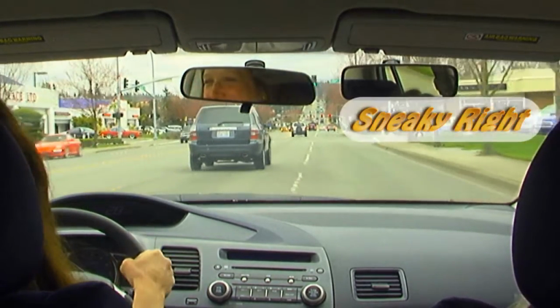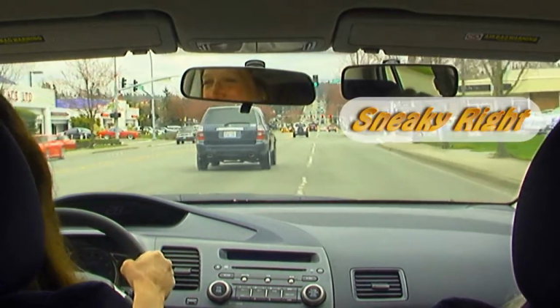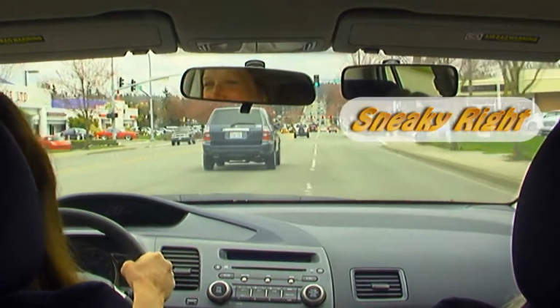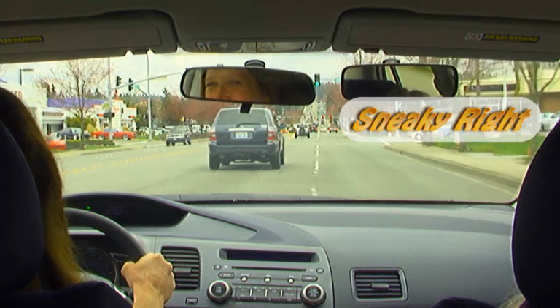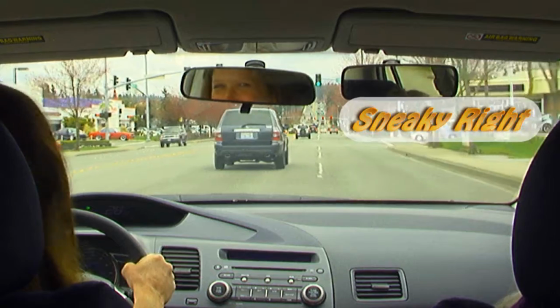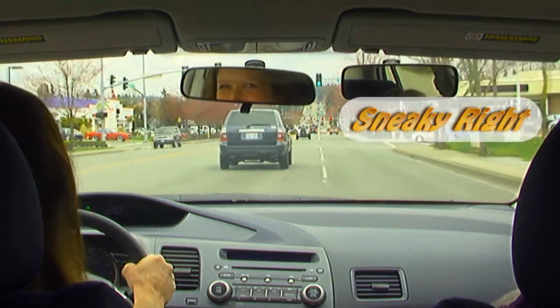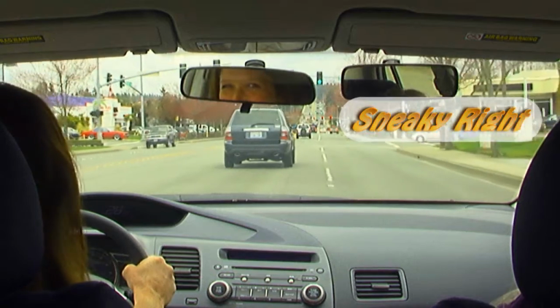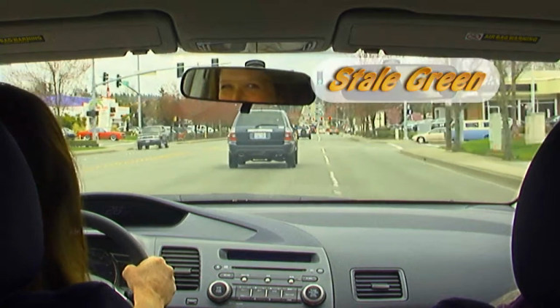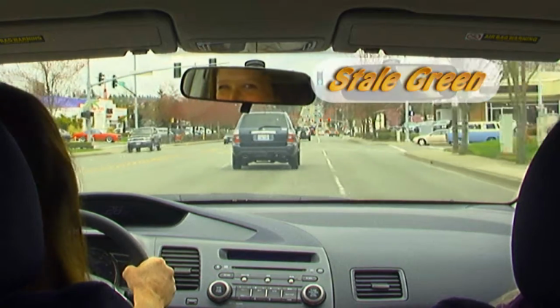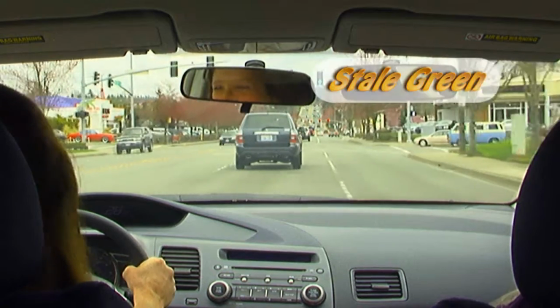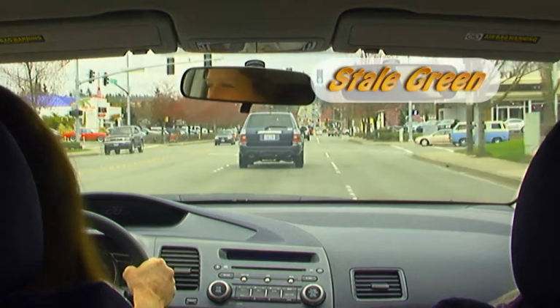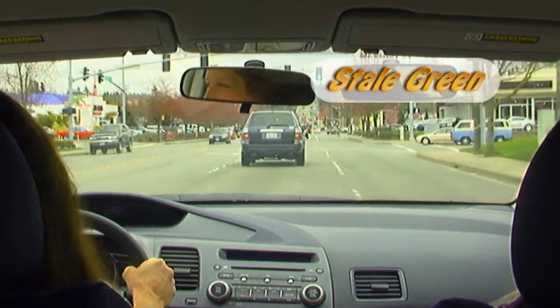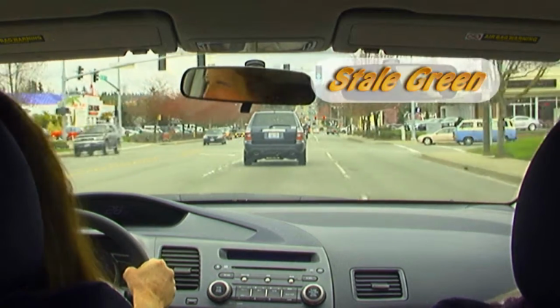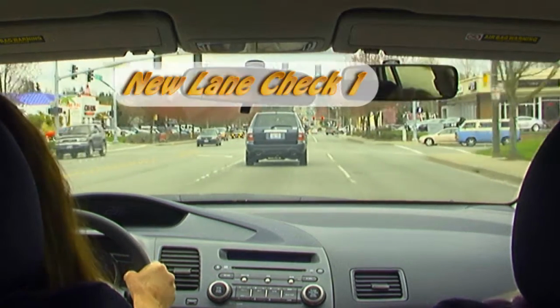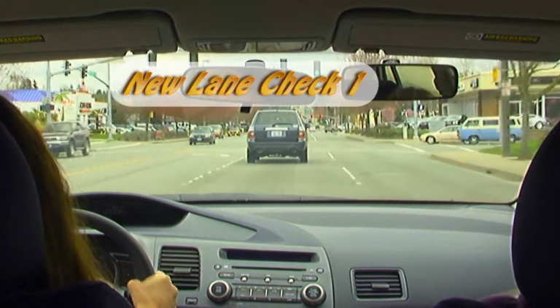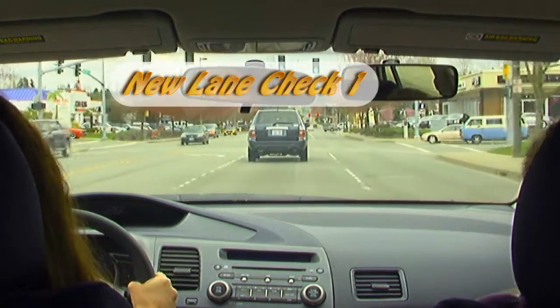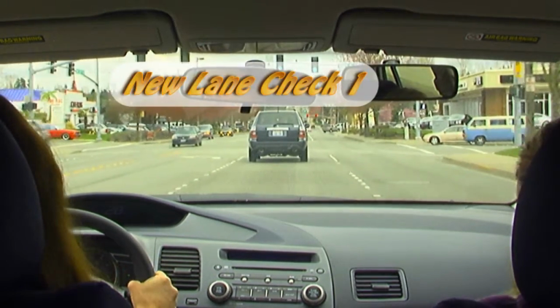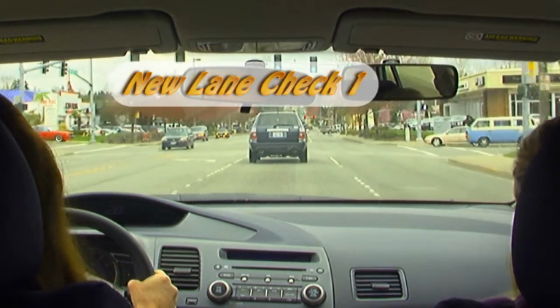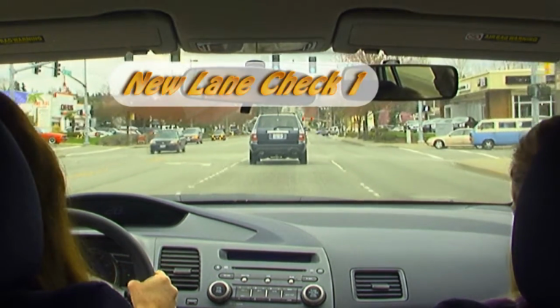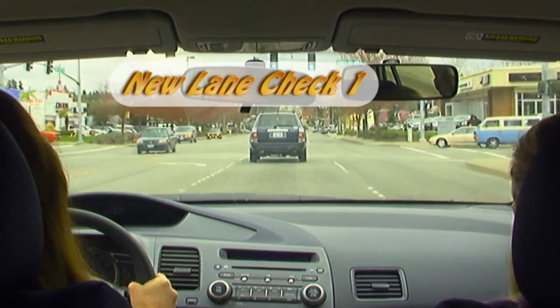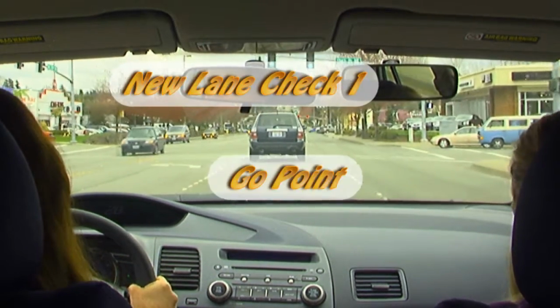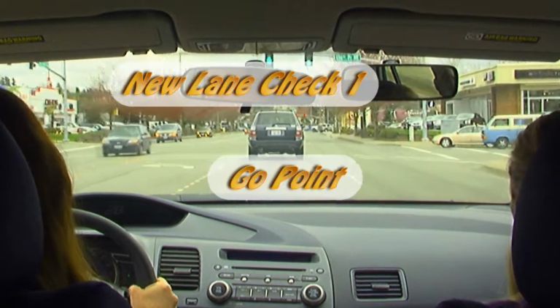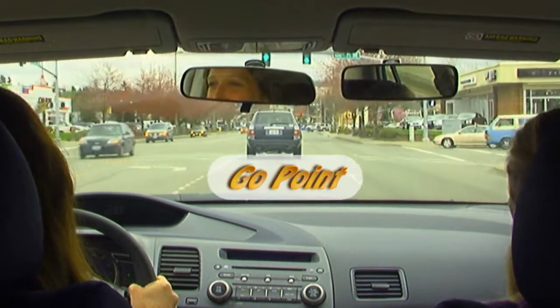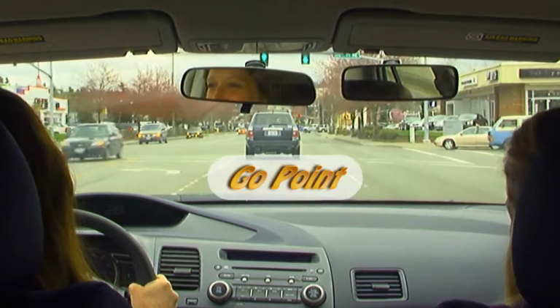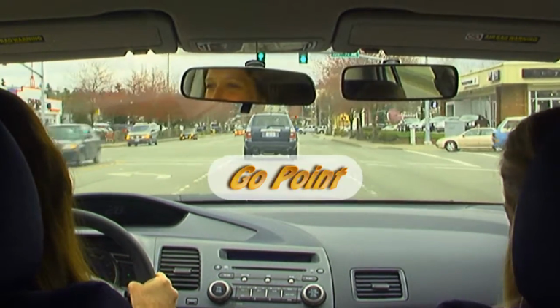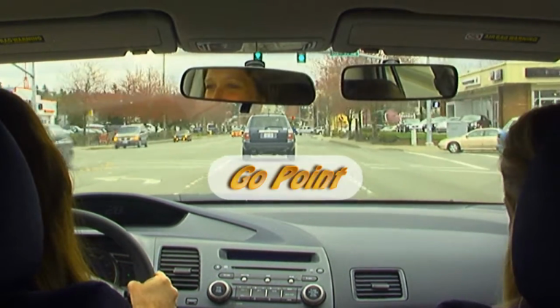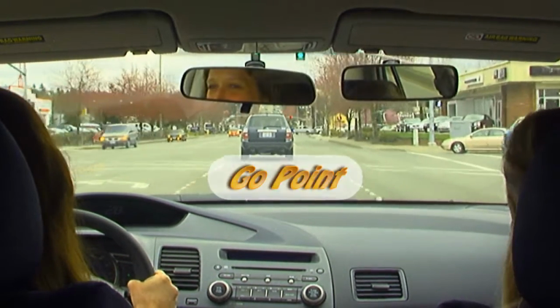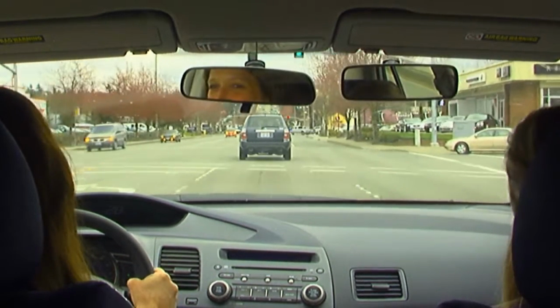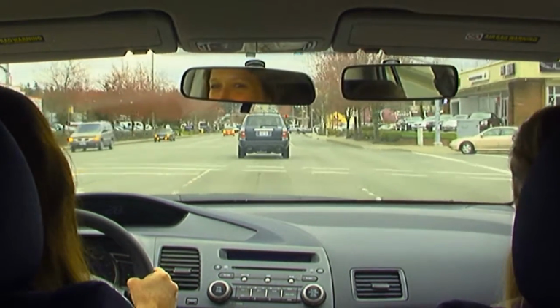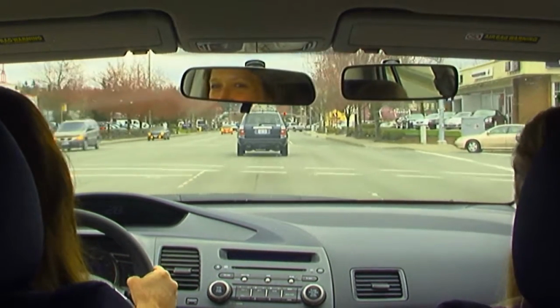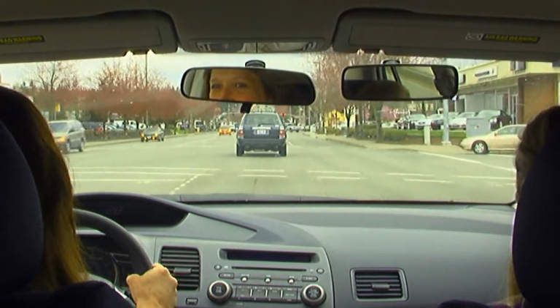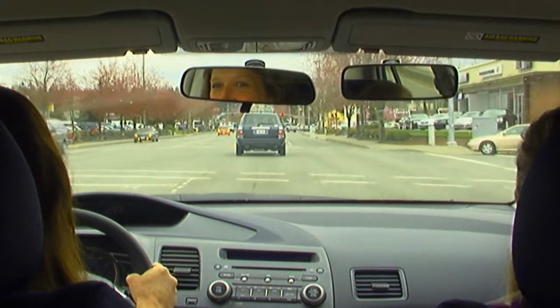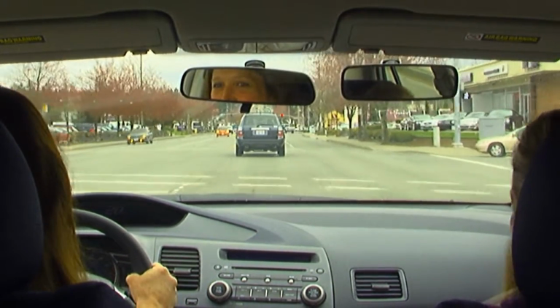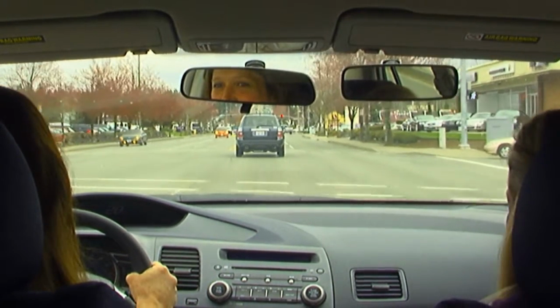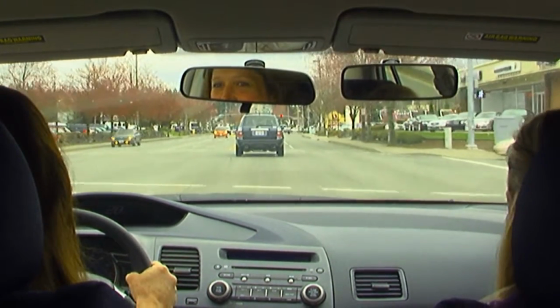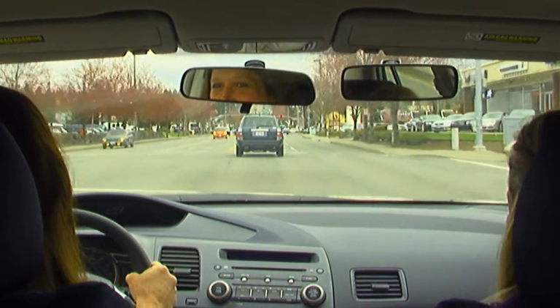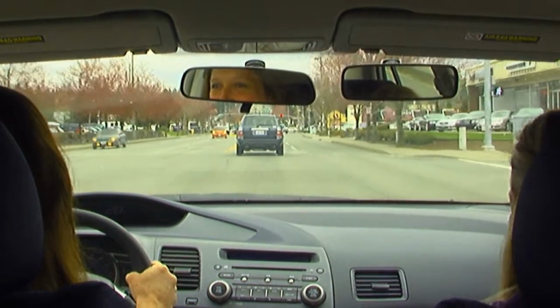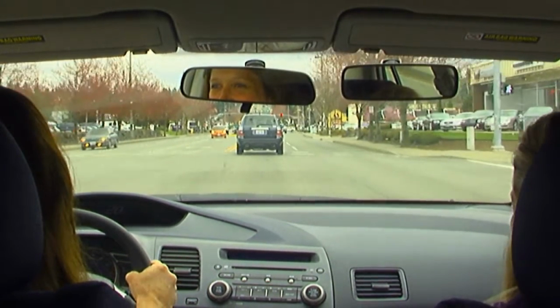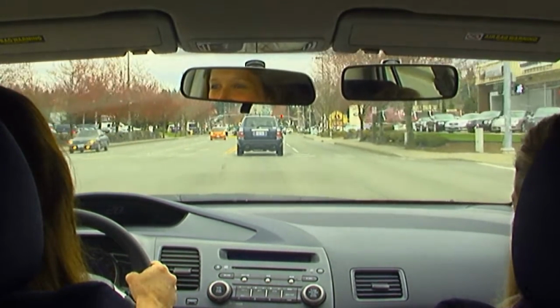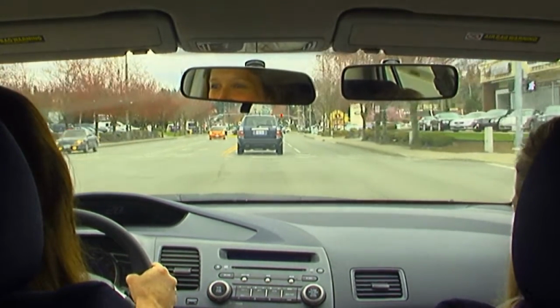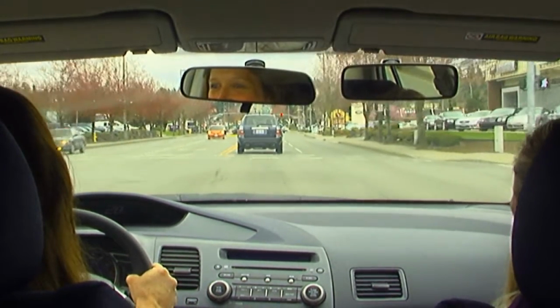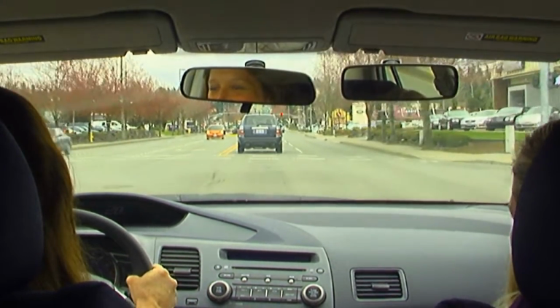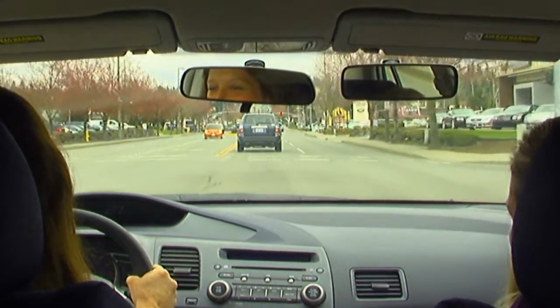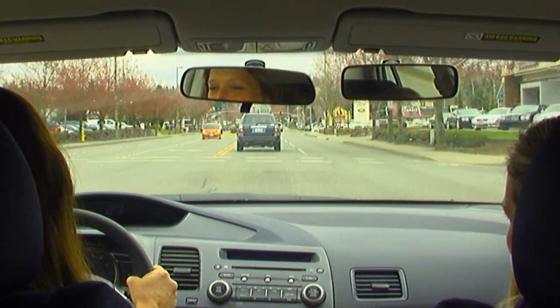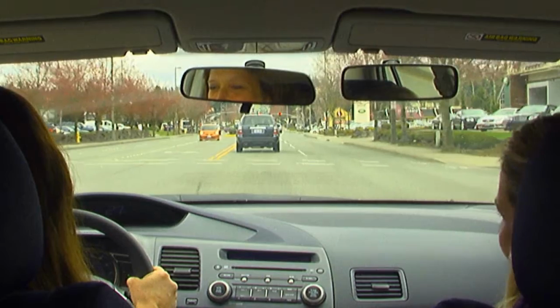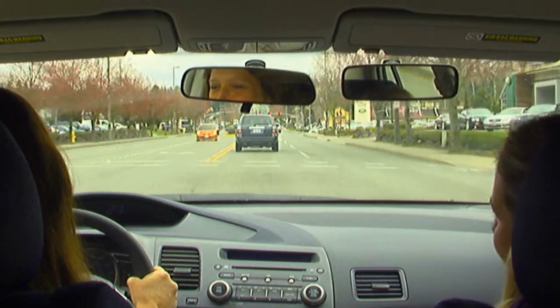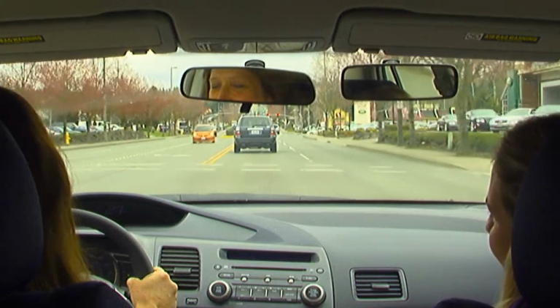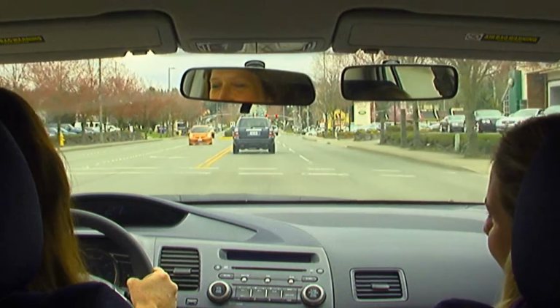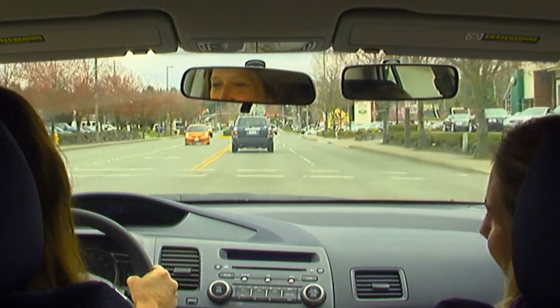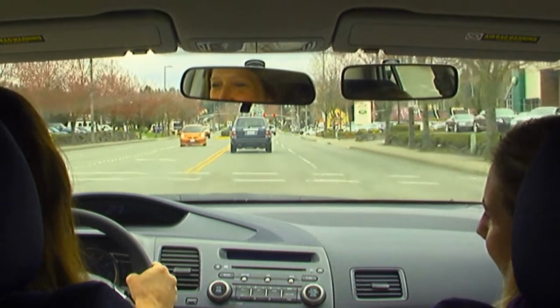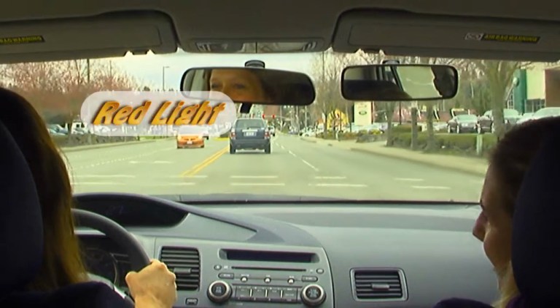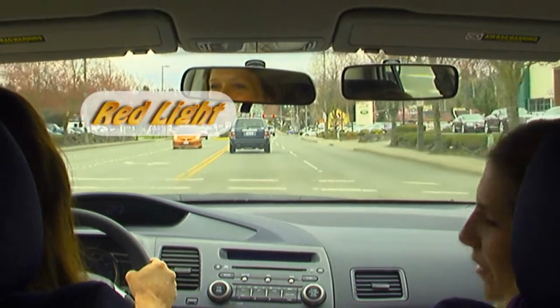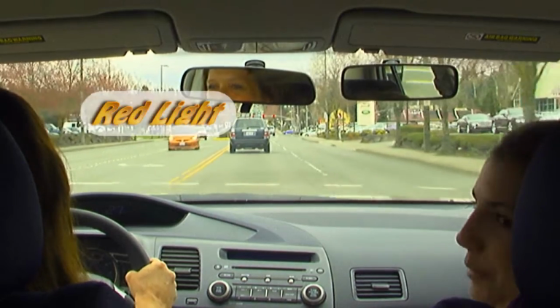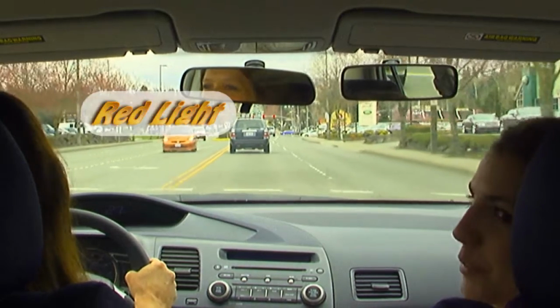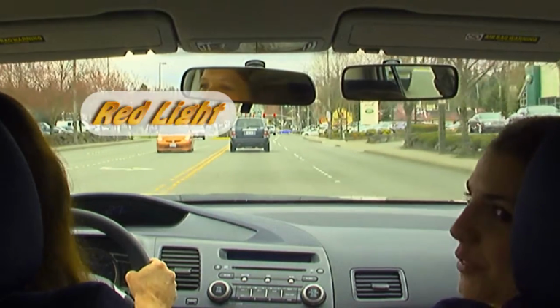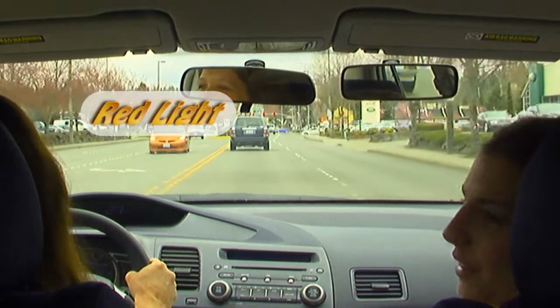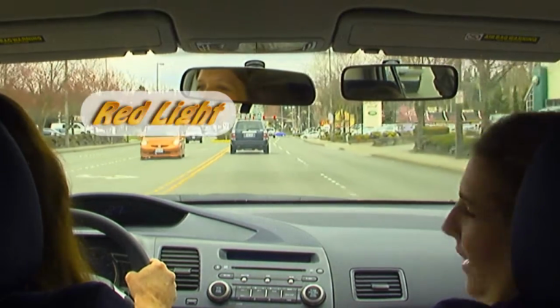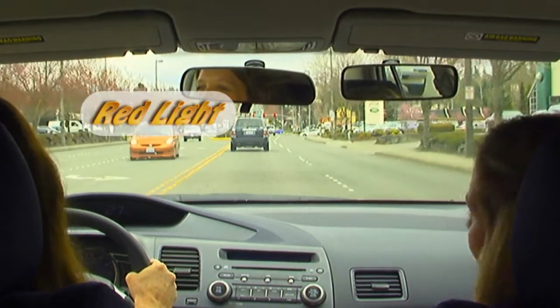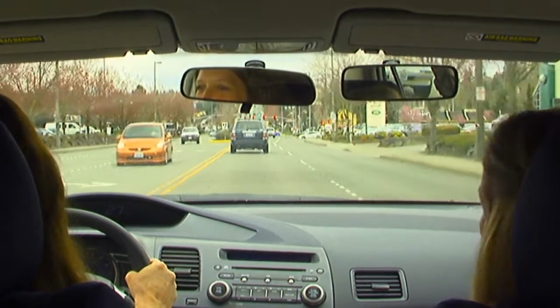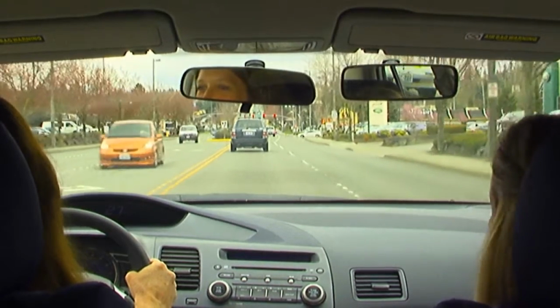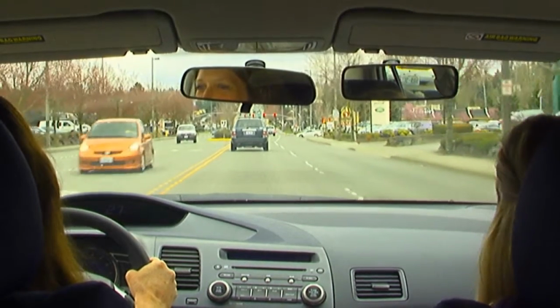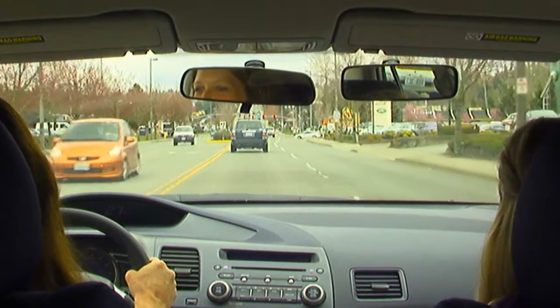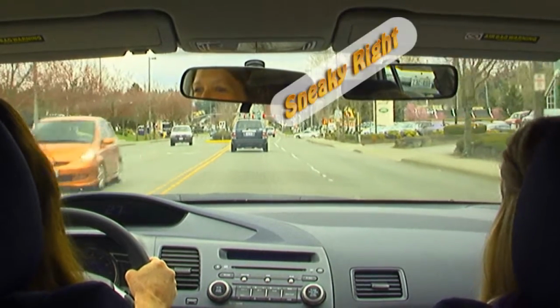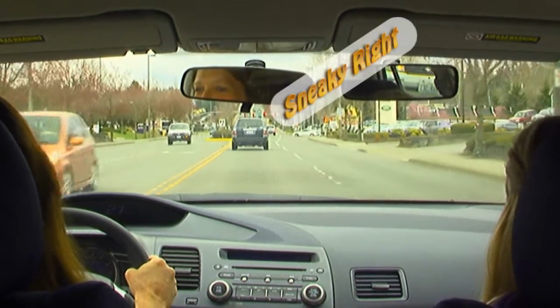Part of being a defensive driver is knowing what is around you at all times. If you imagine your car being a bubble, you want to protect that space around you so that your bubble doesn't get popped.